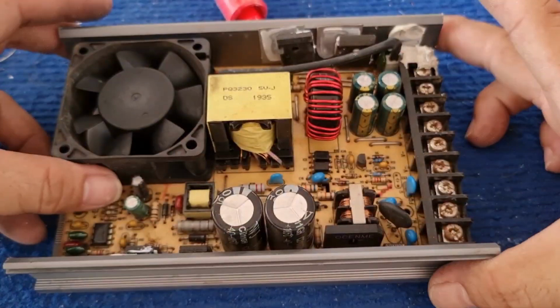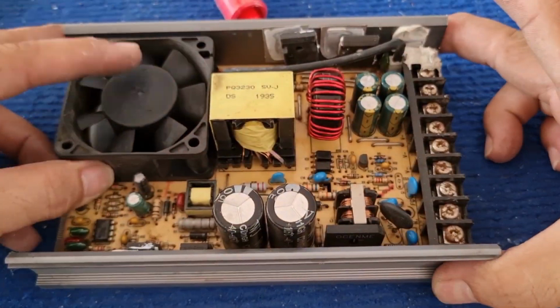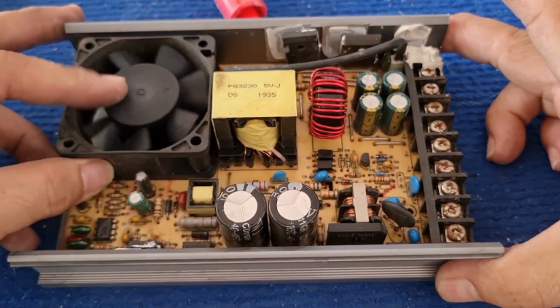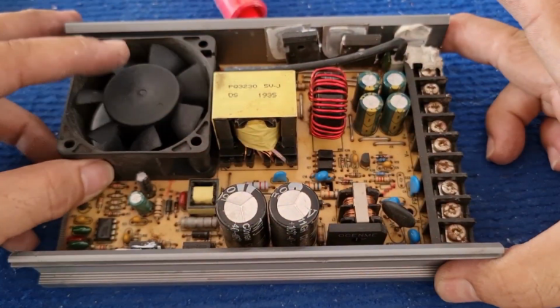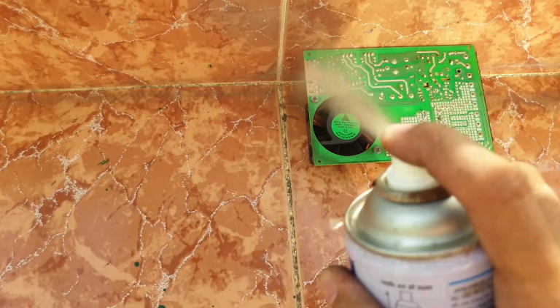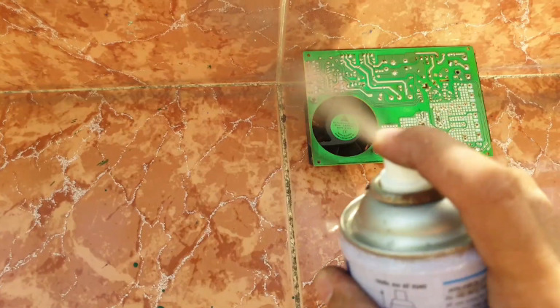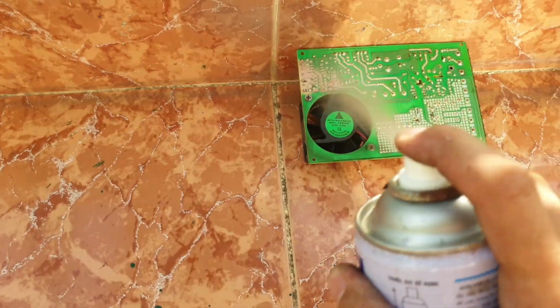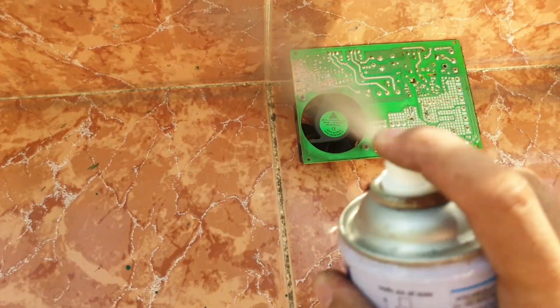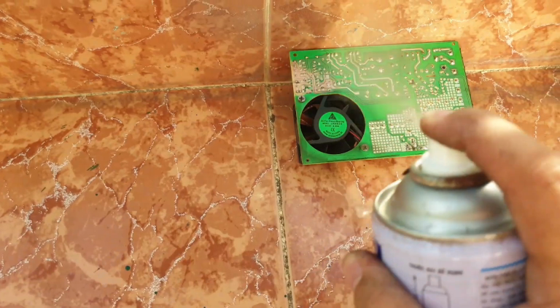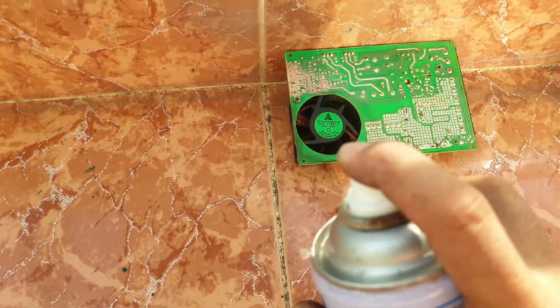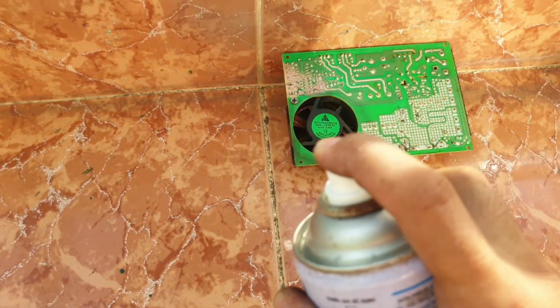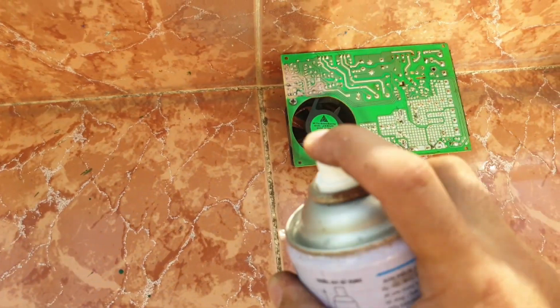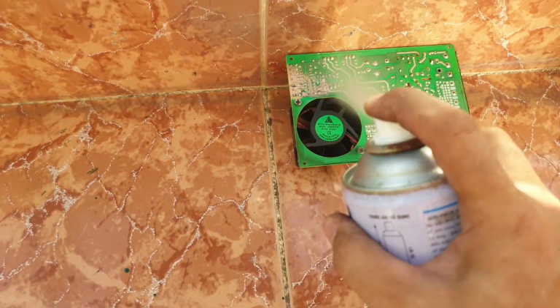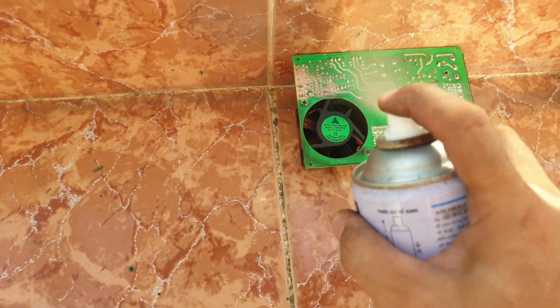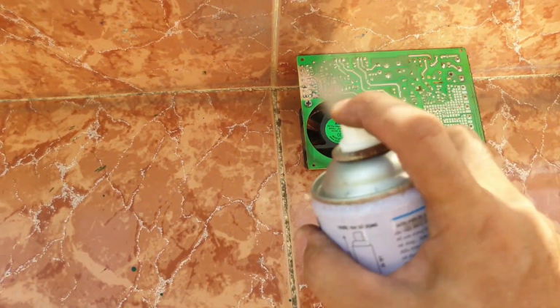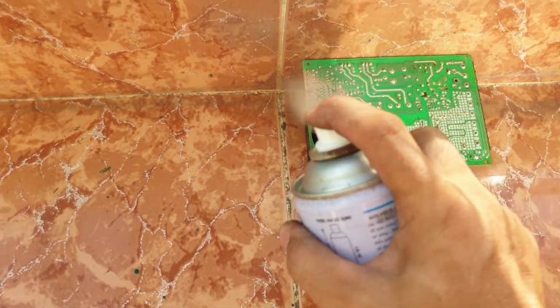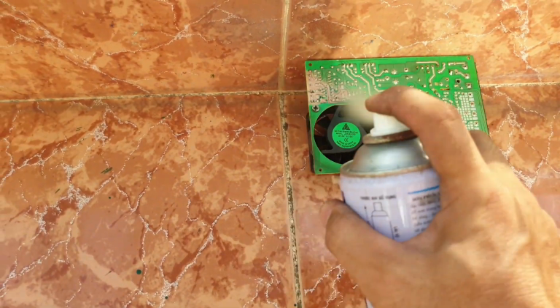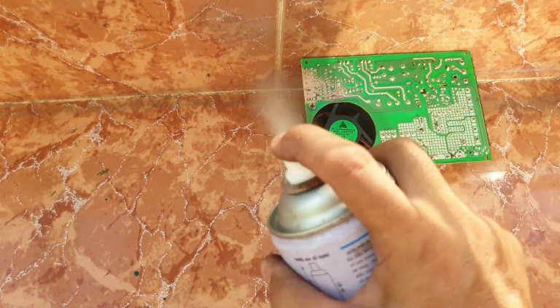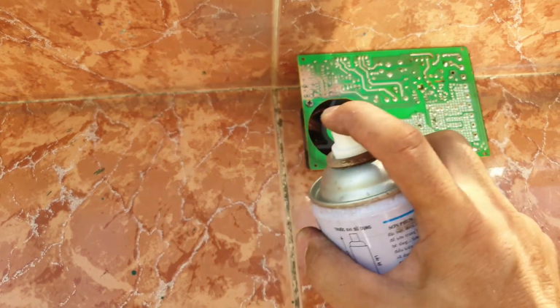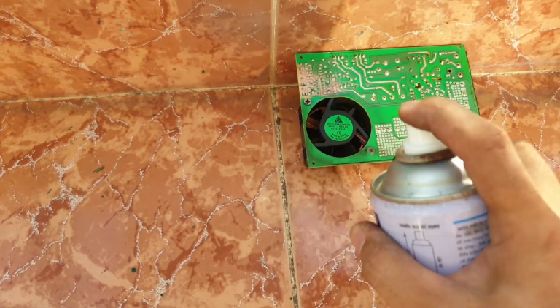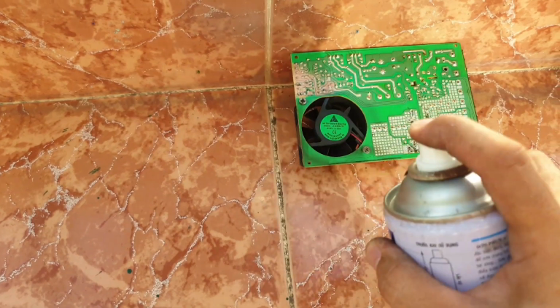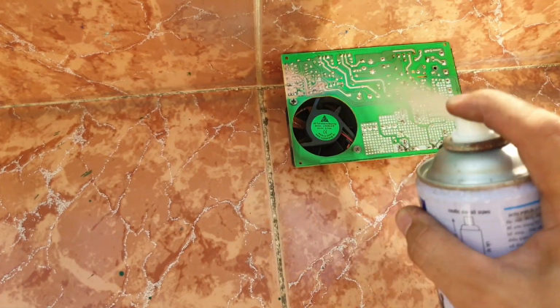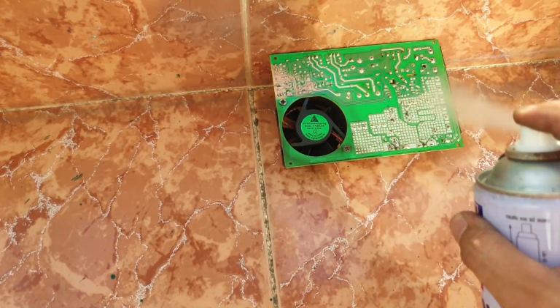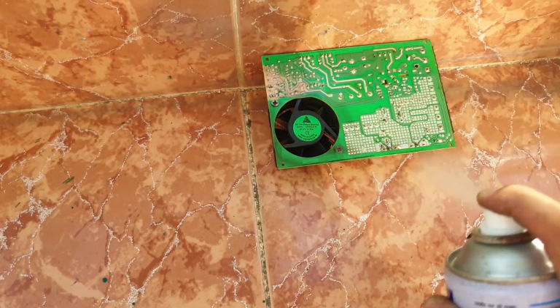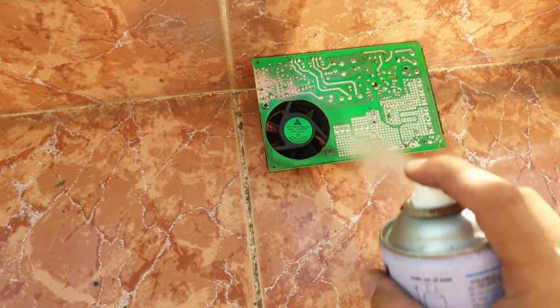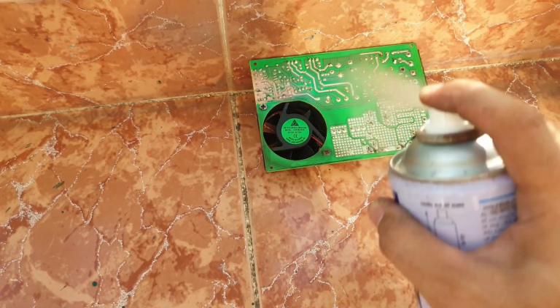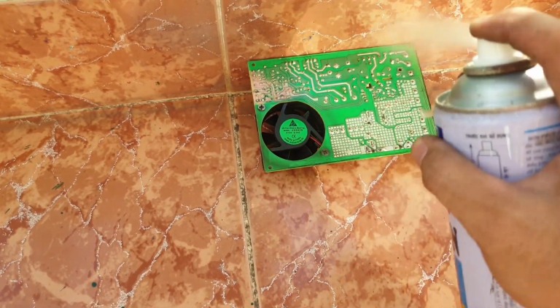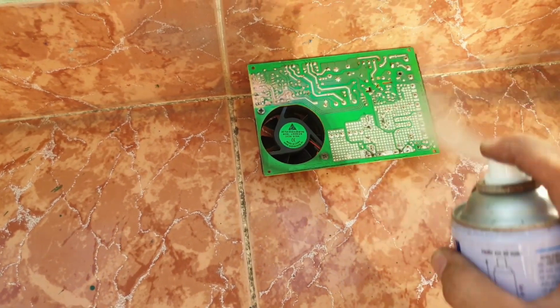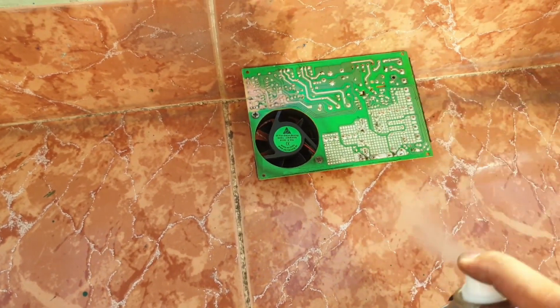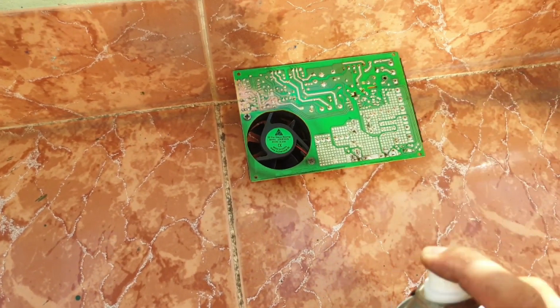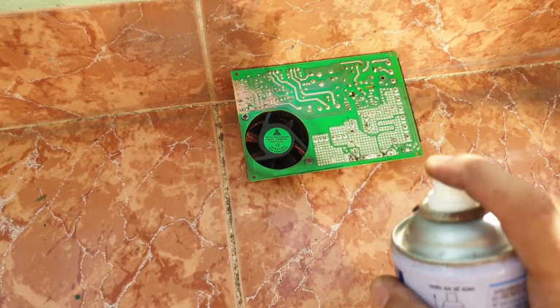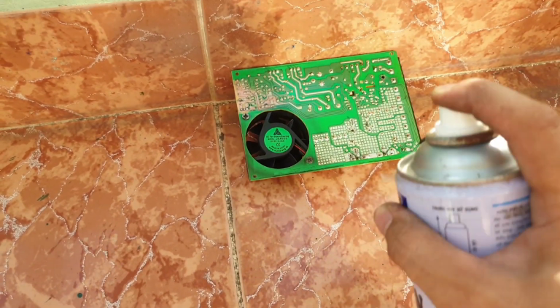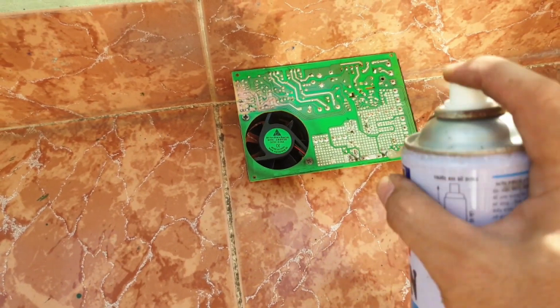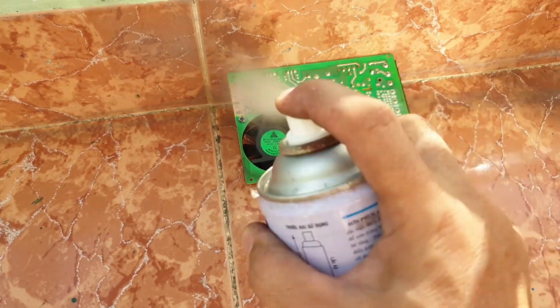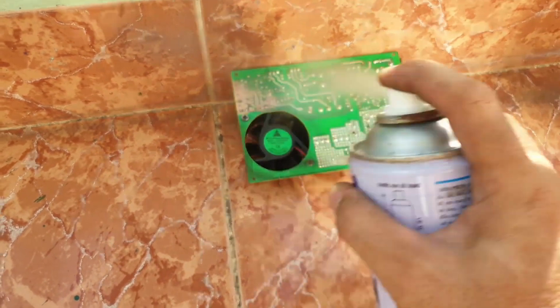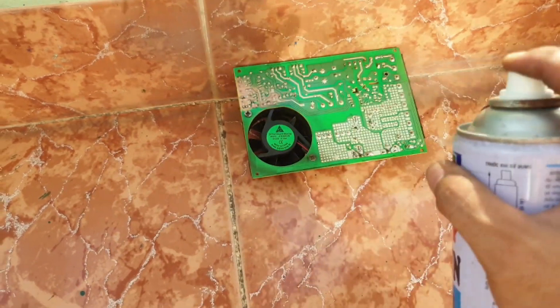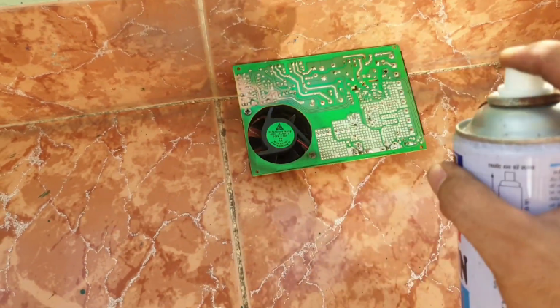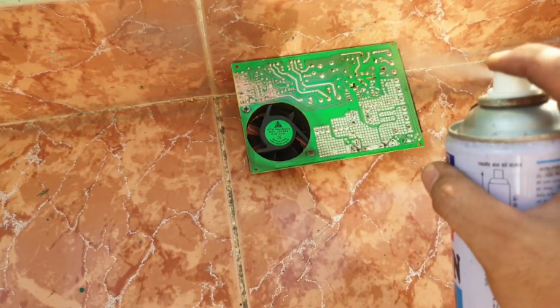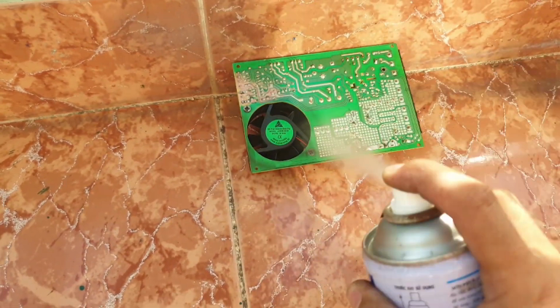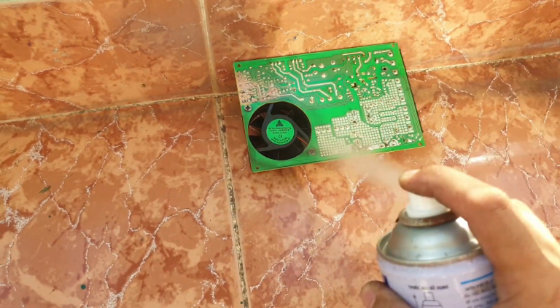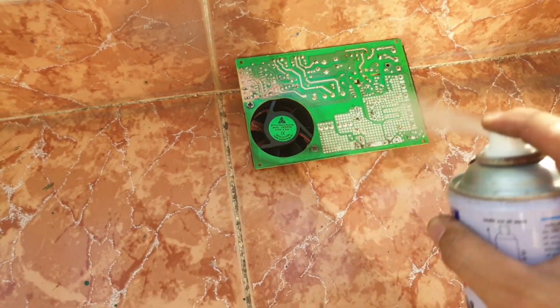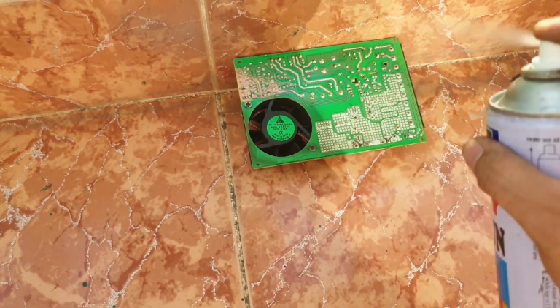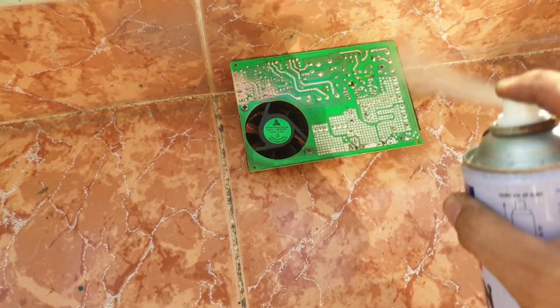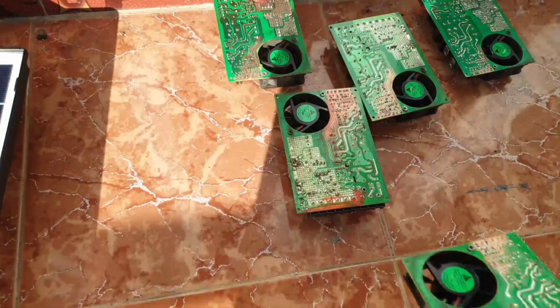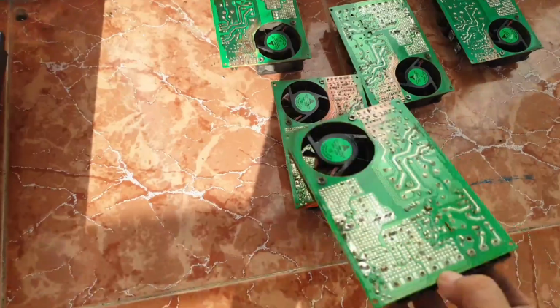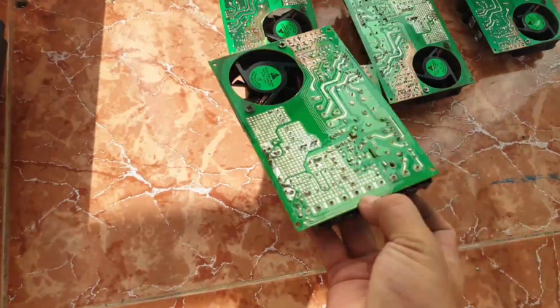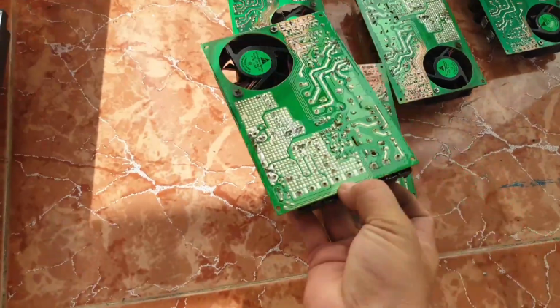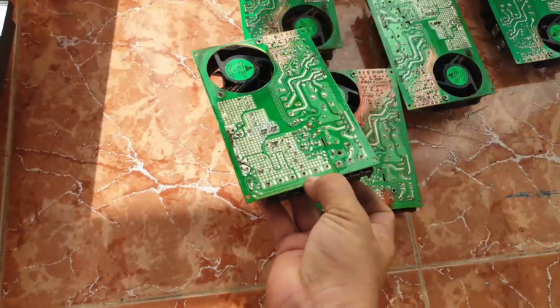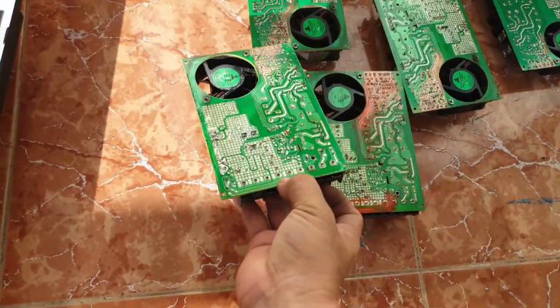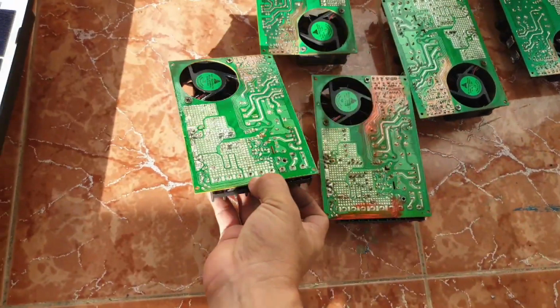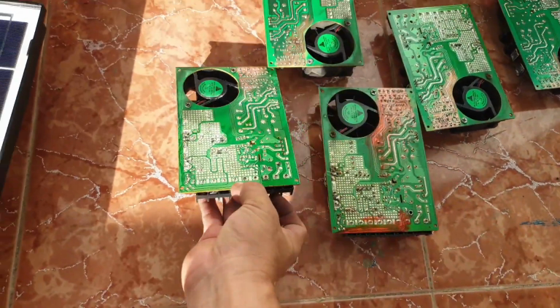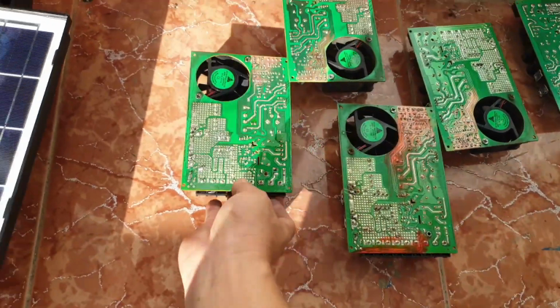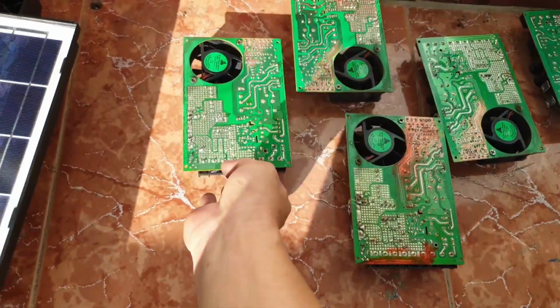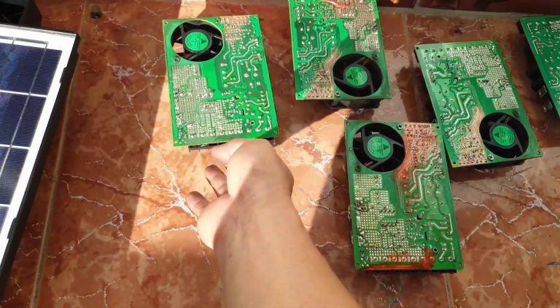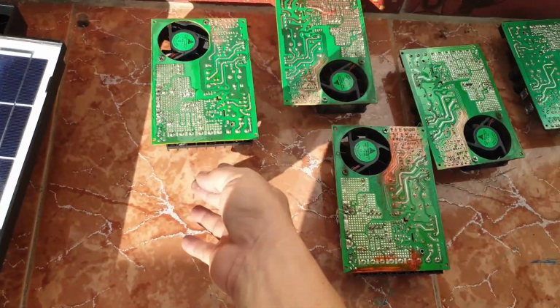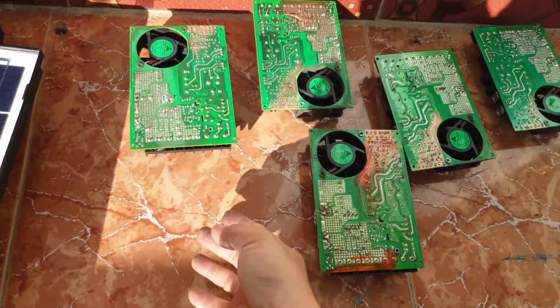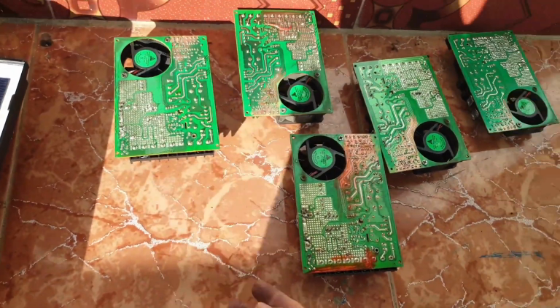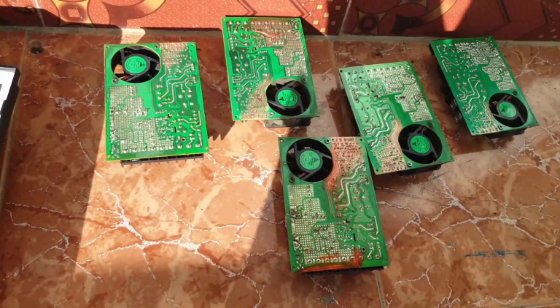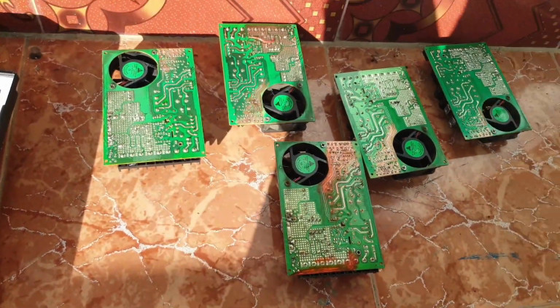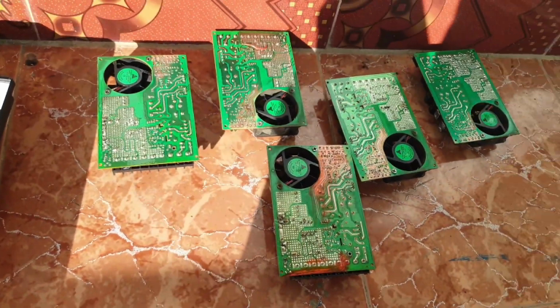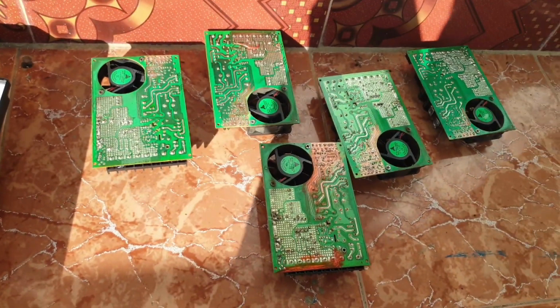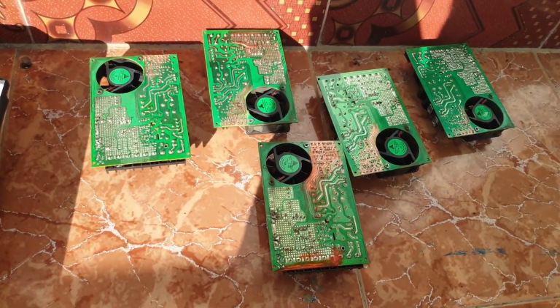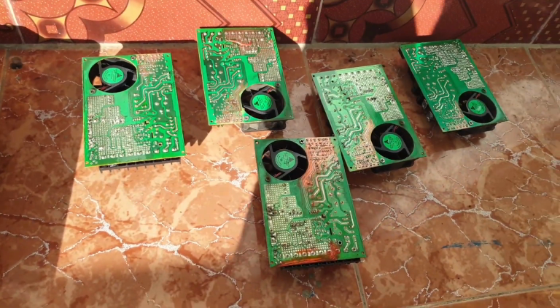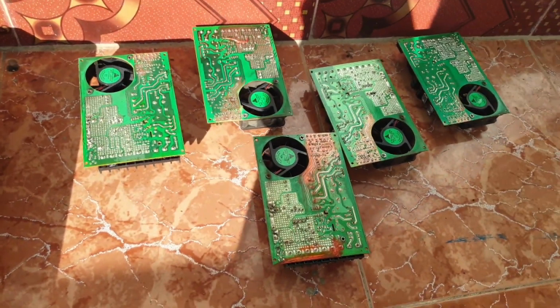Spray anti-moisture paint onto the board. I have shown you 6 very cool power supply repair methods.